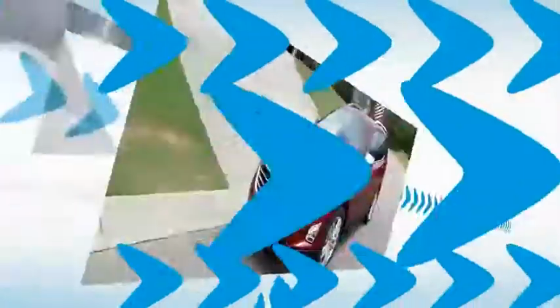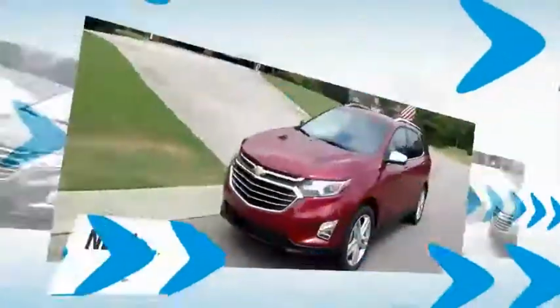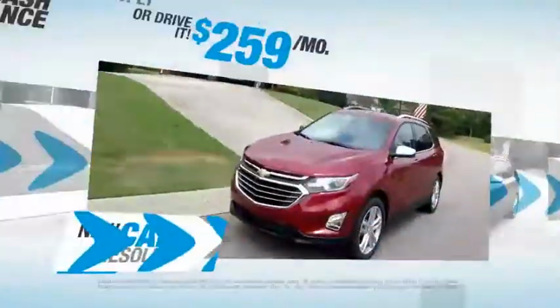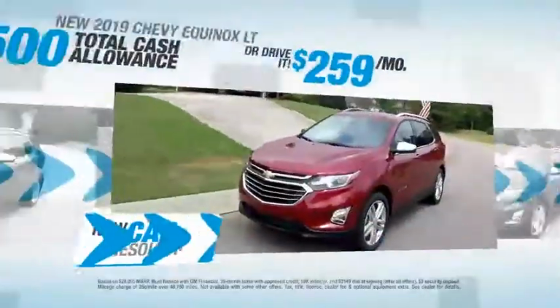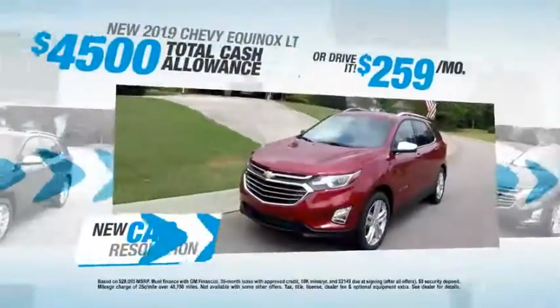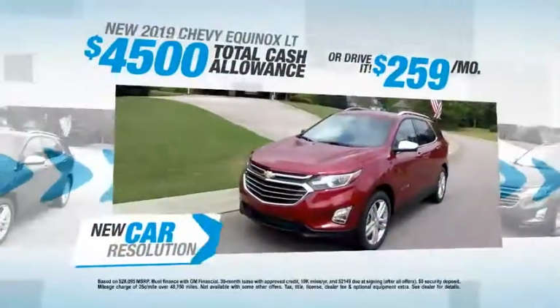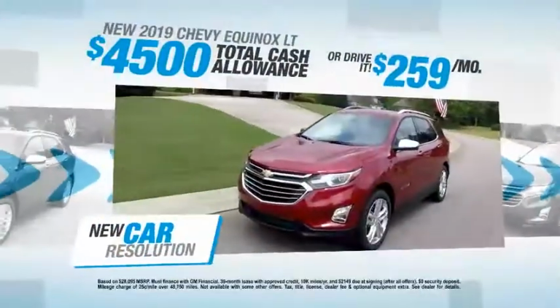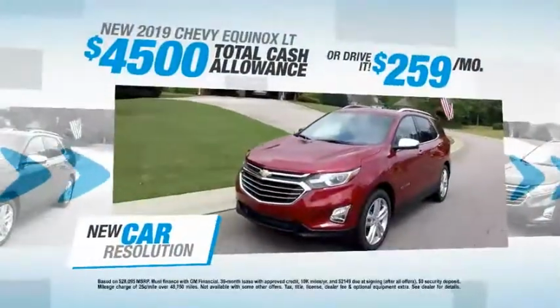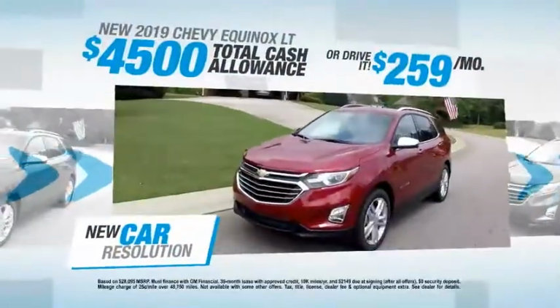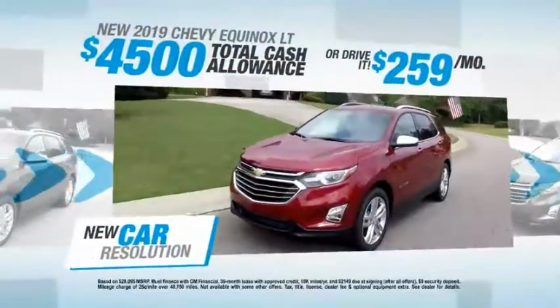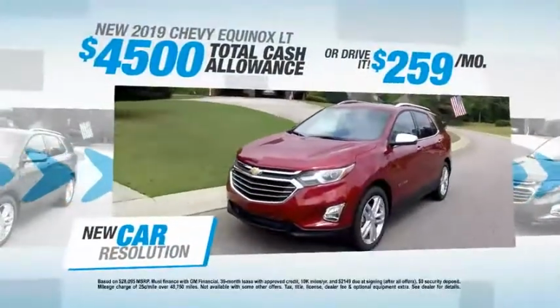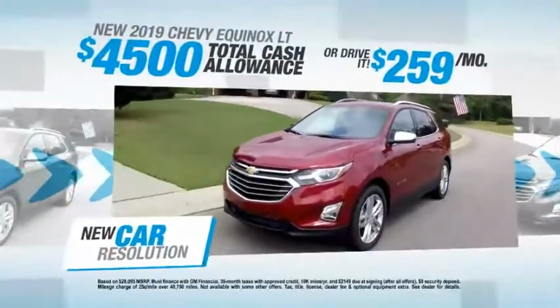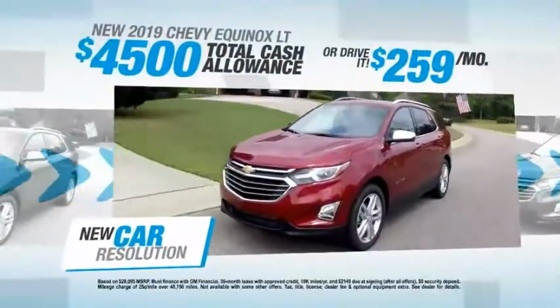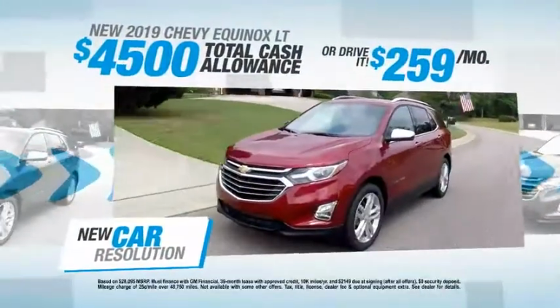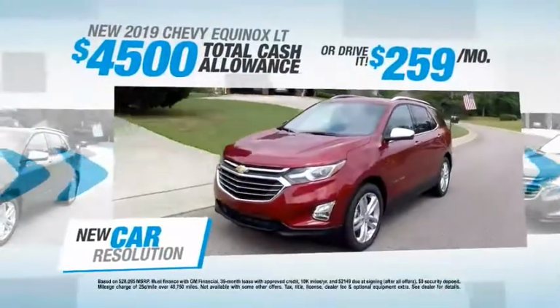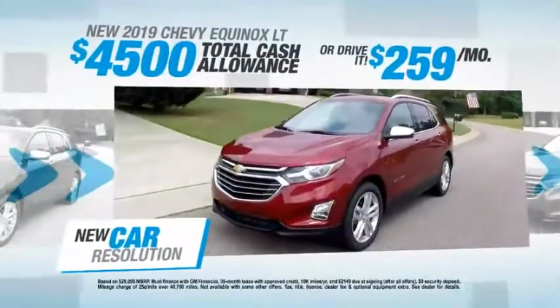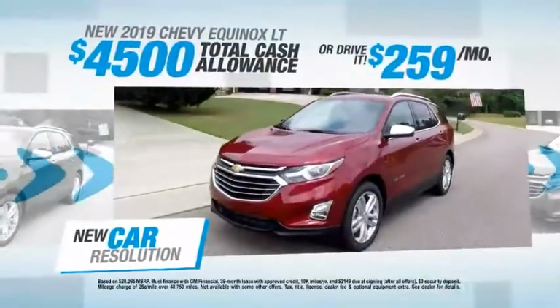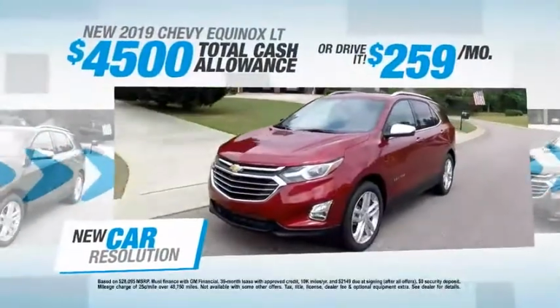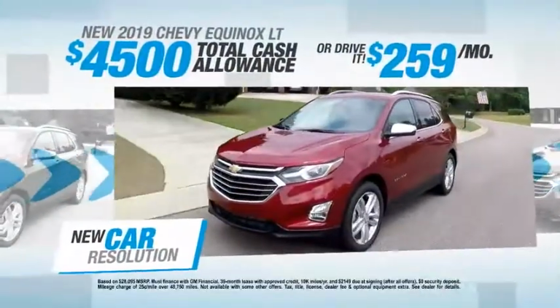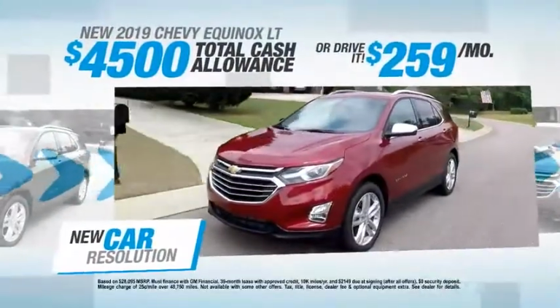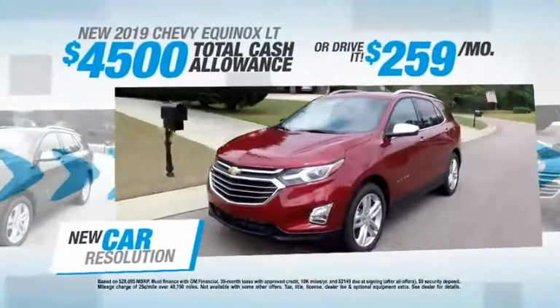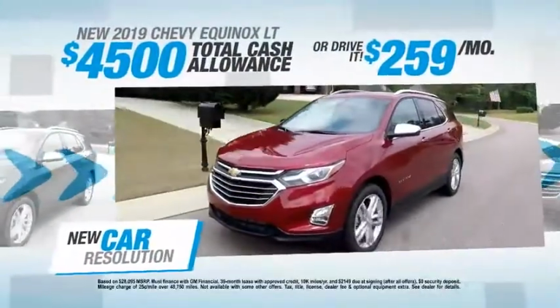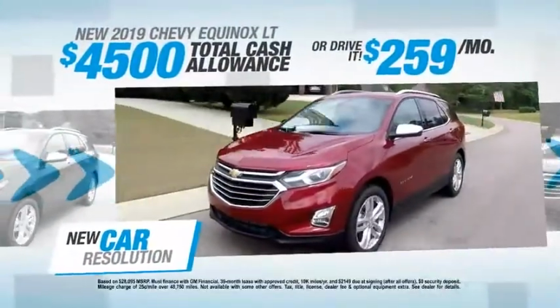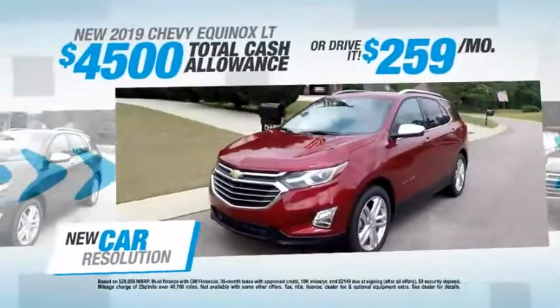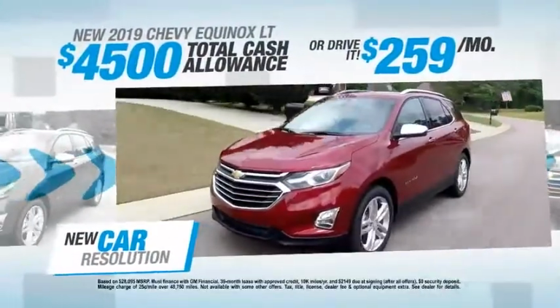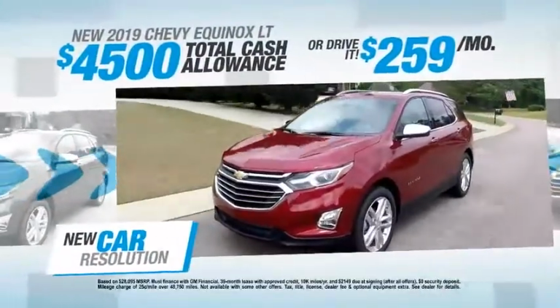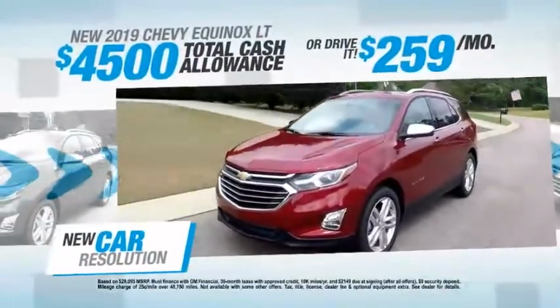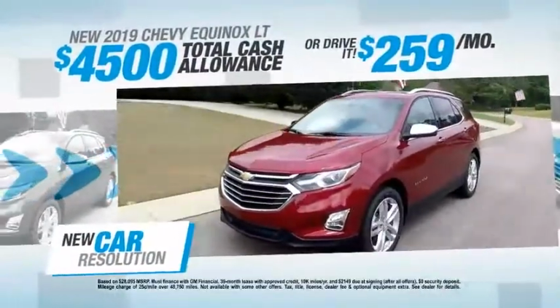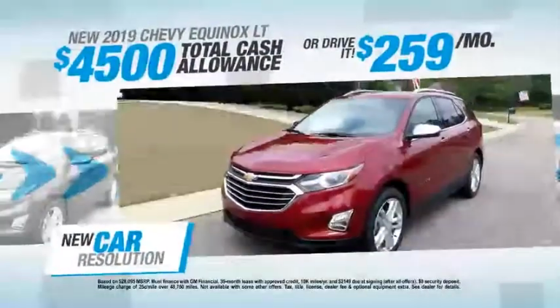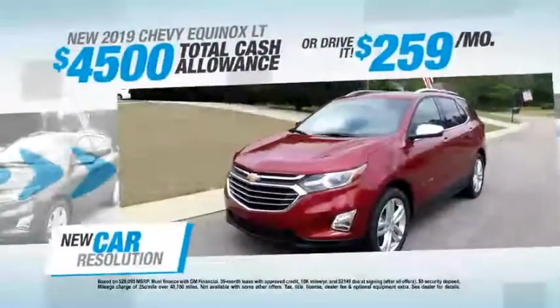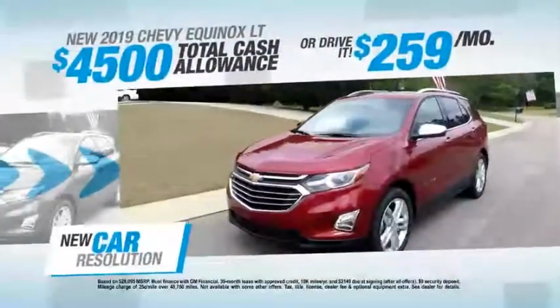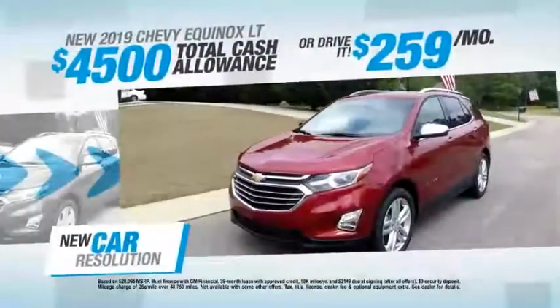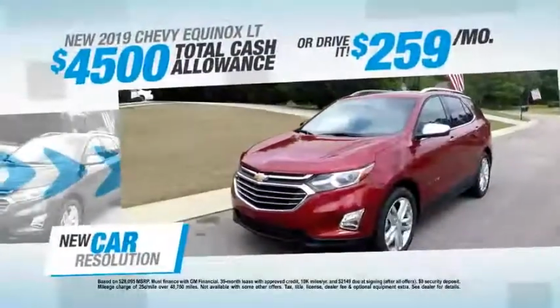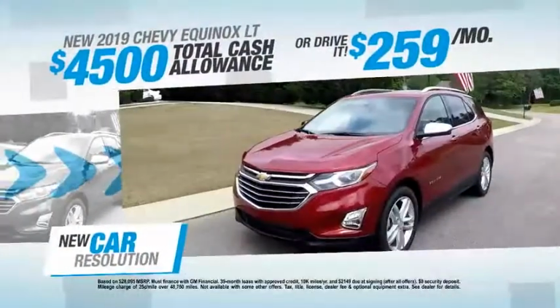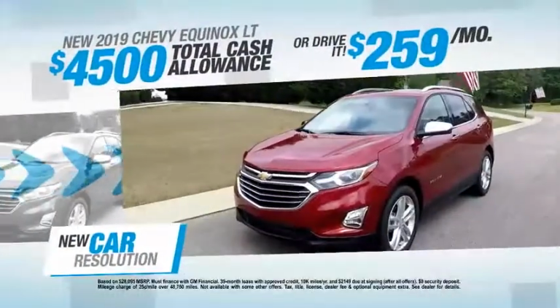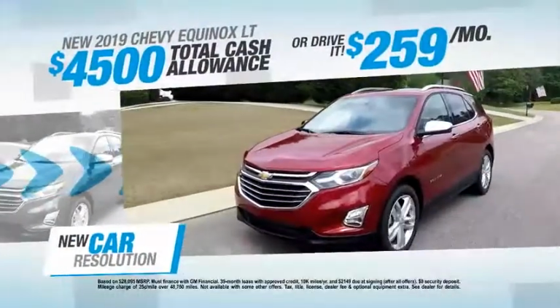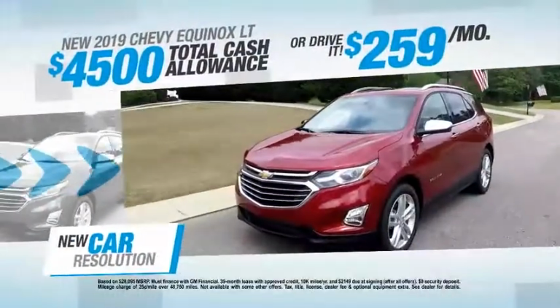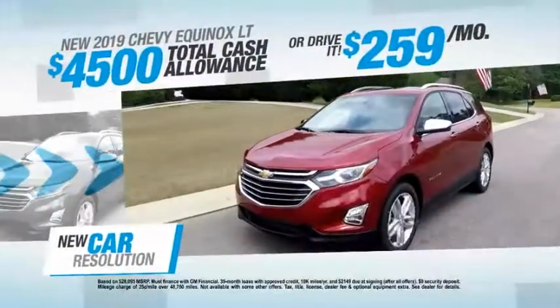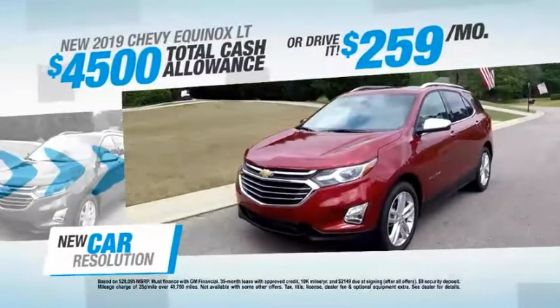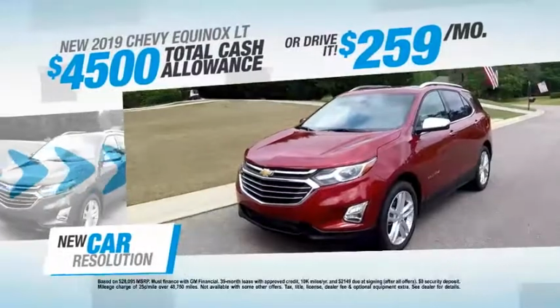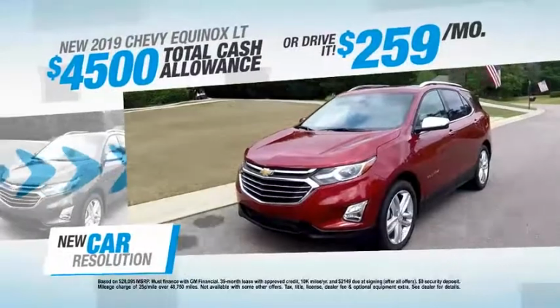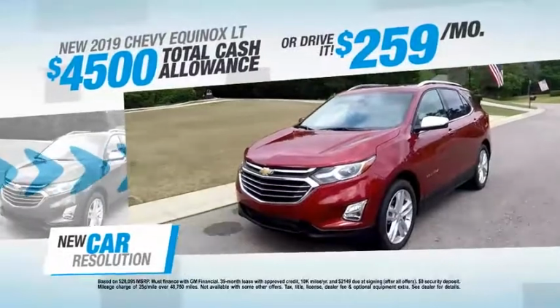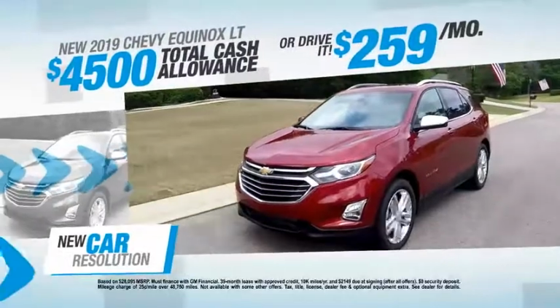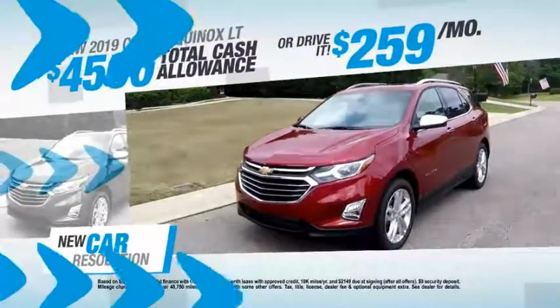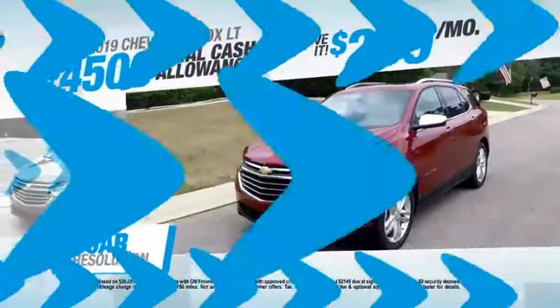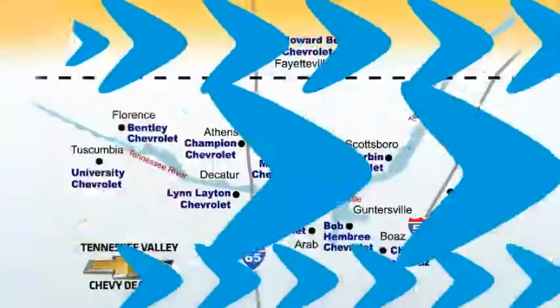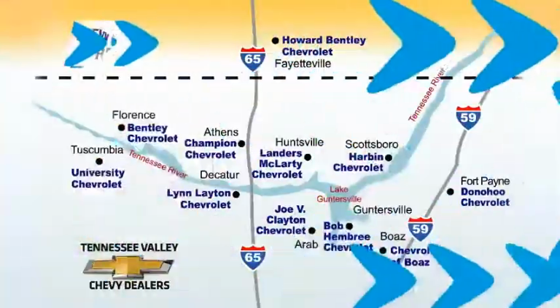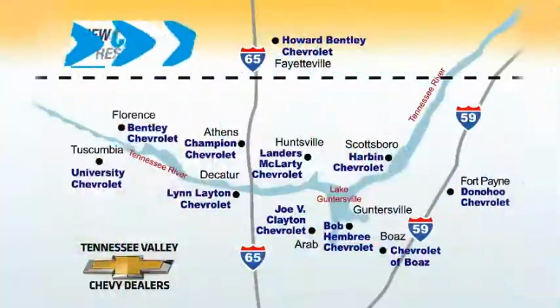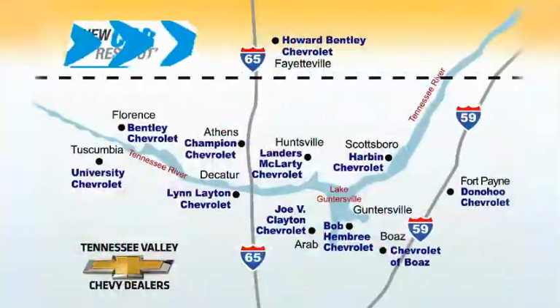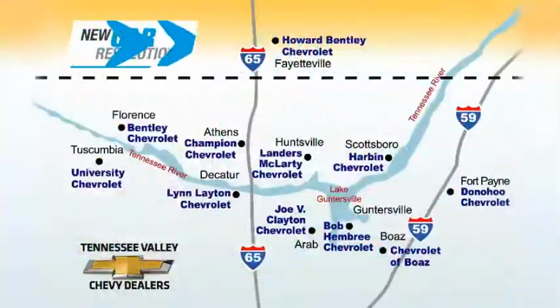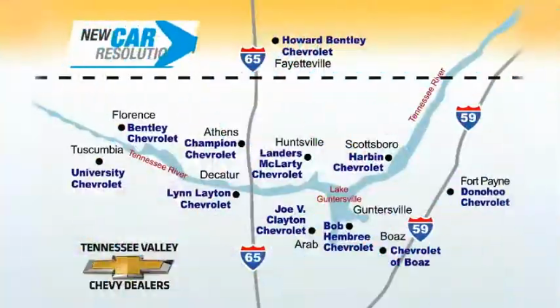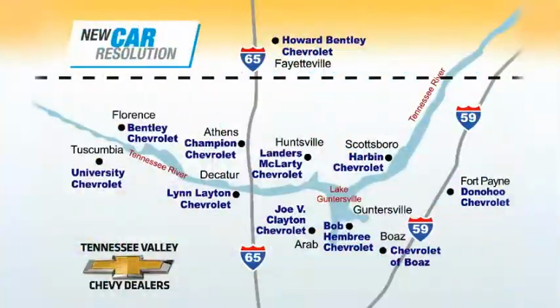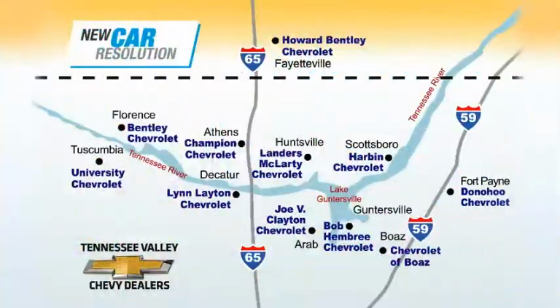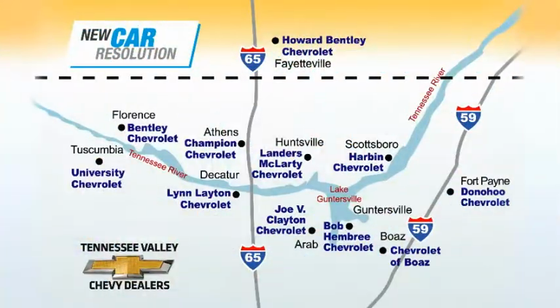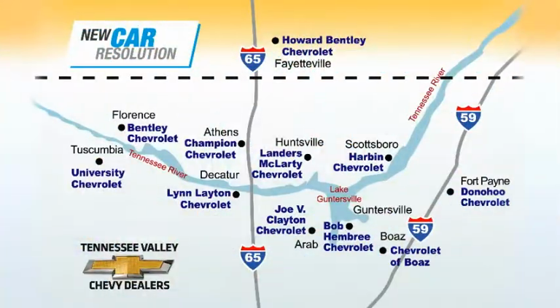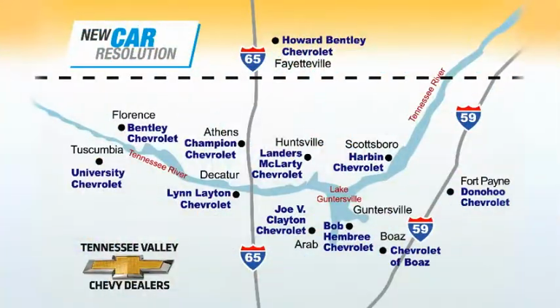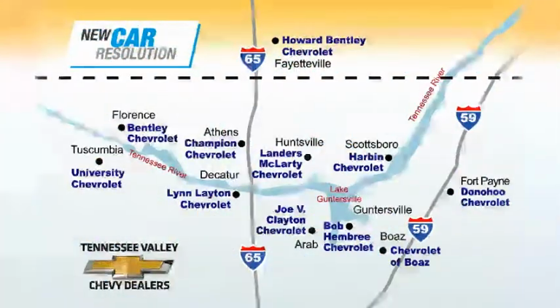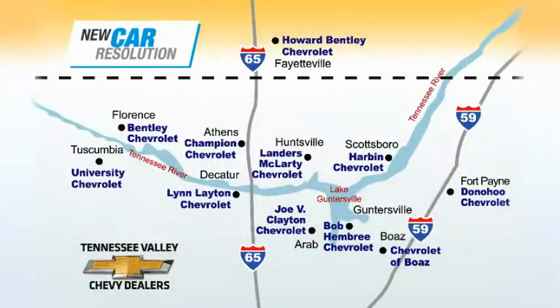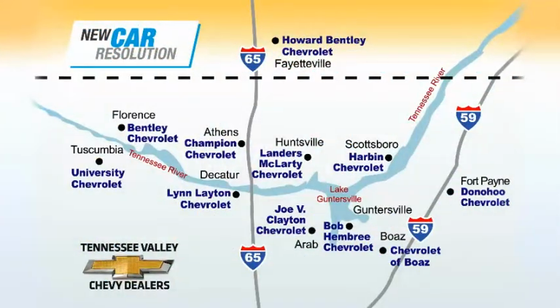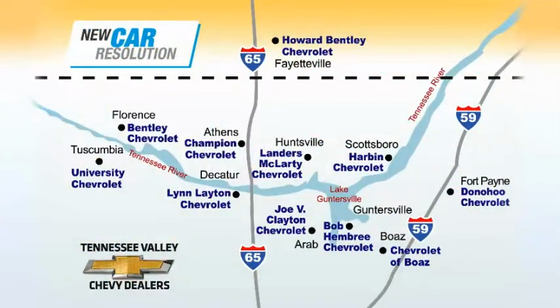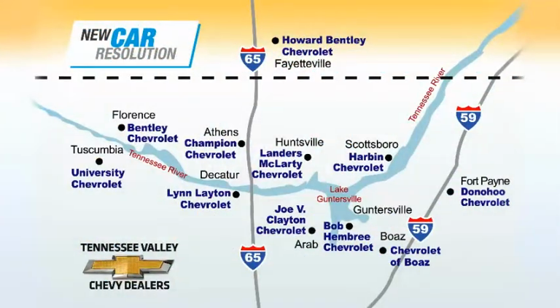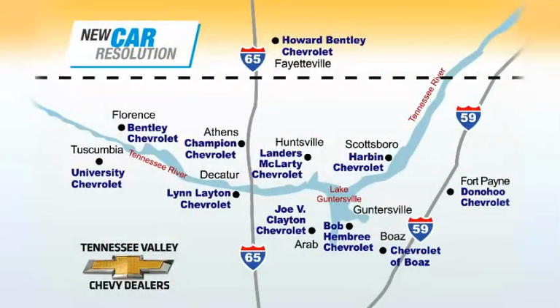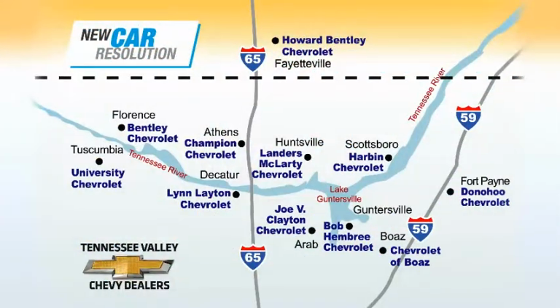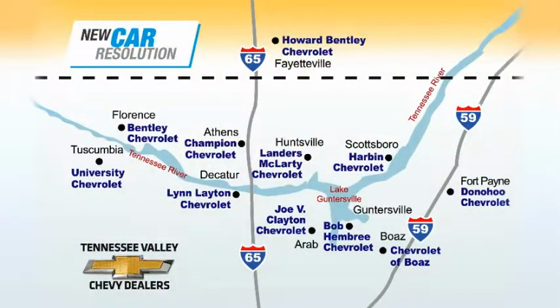Act now and save $4,500 or drive a new Equinox for only $259 a month. See your Tennessee Valley Chevy dealers today.